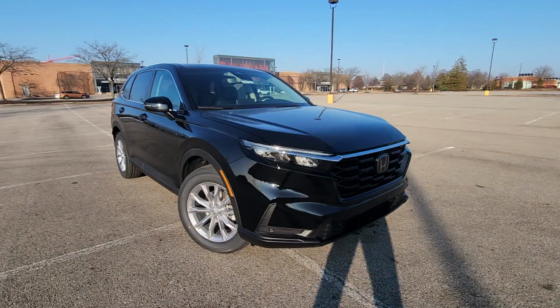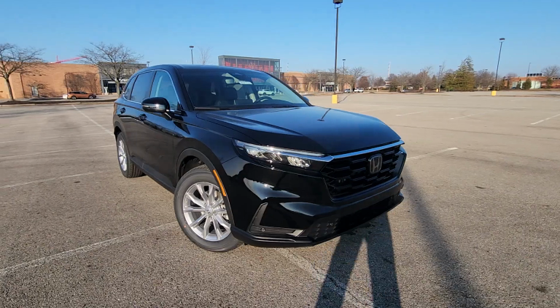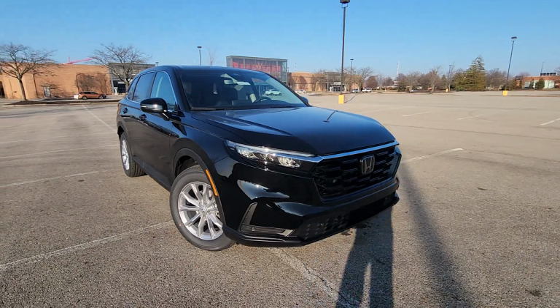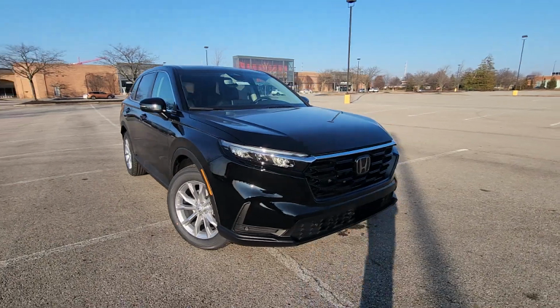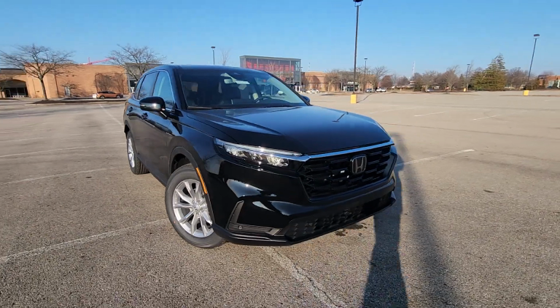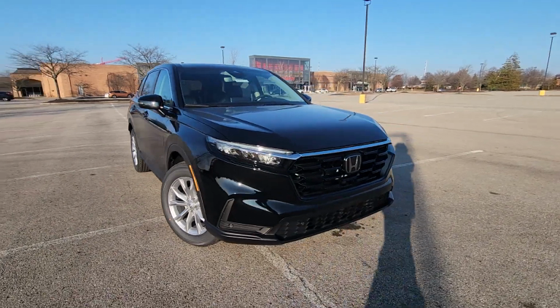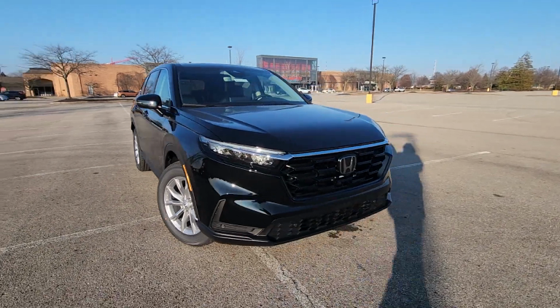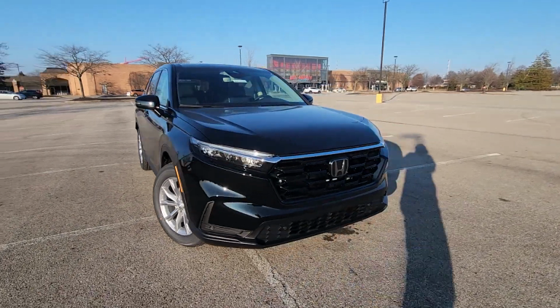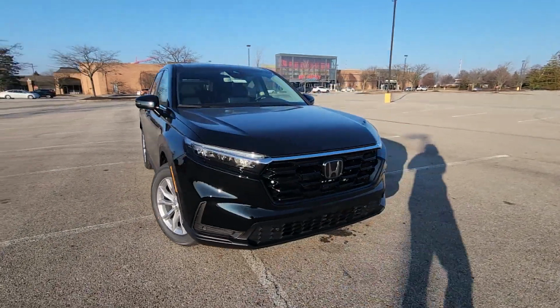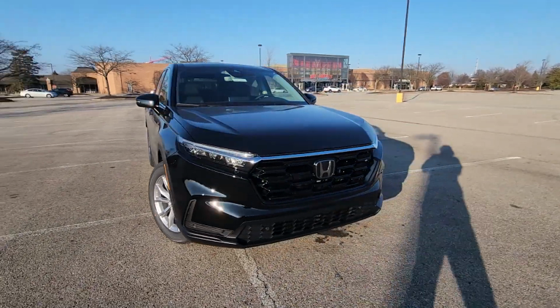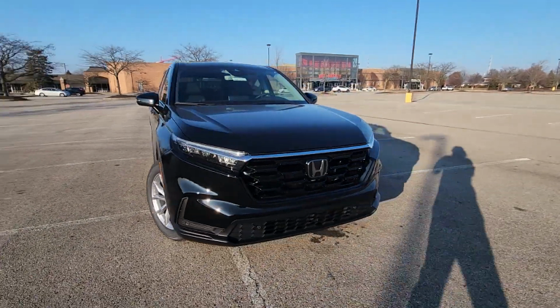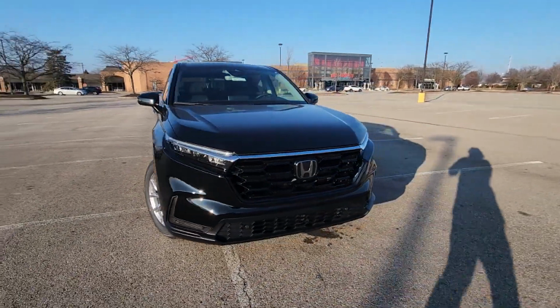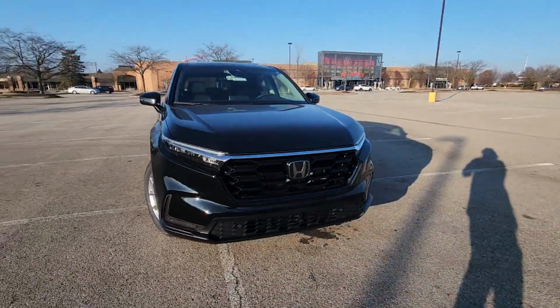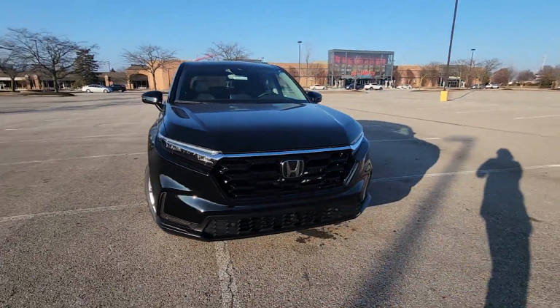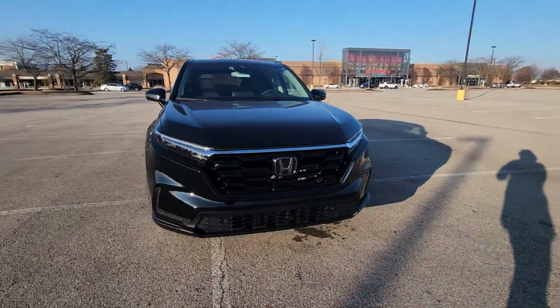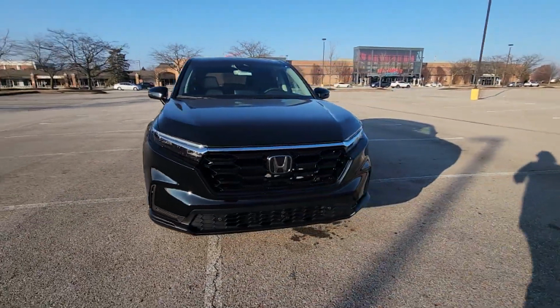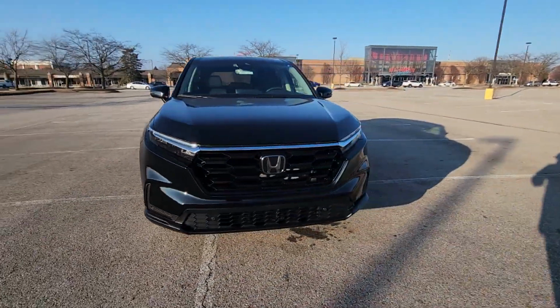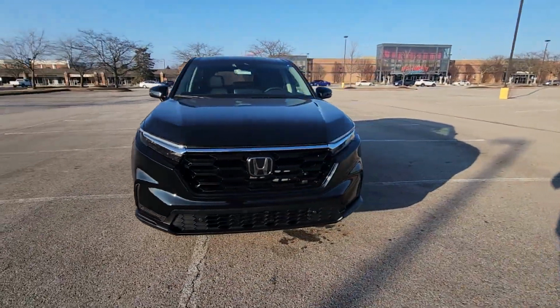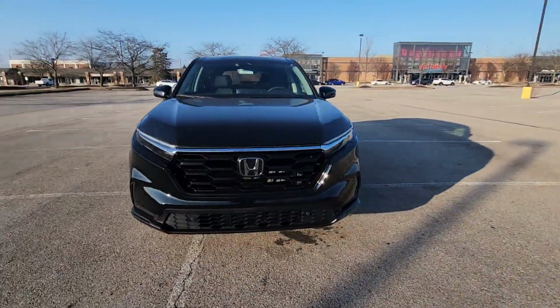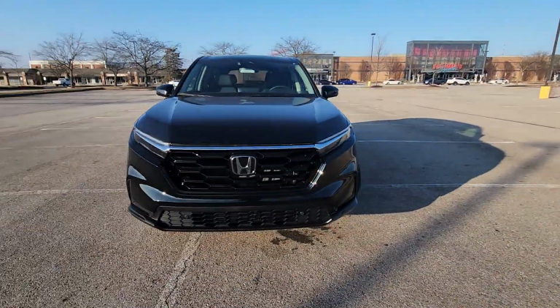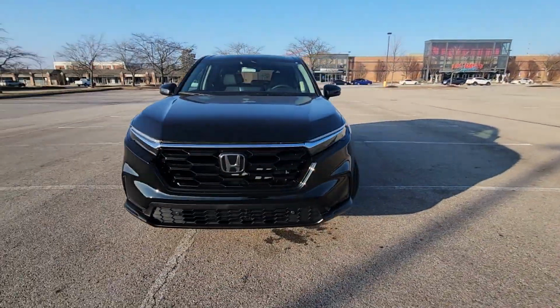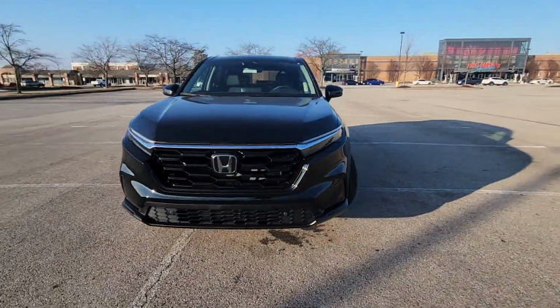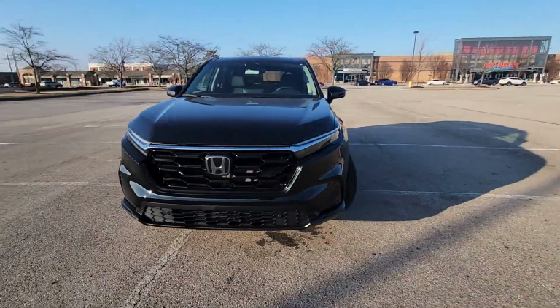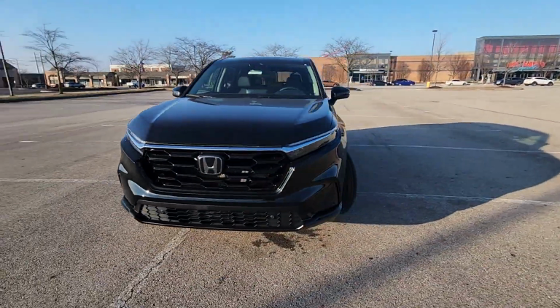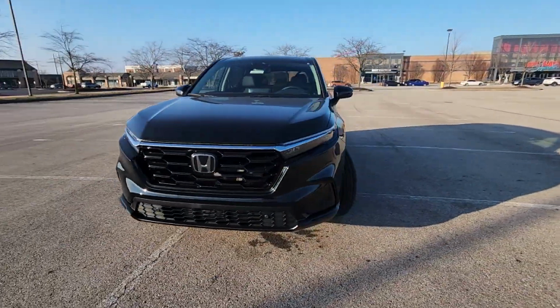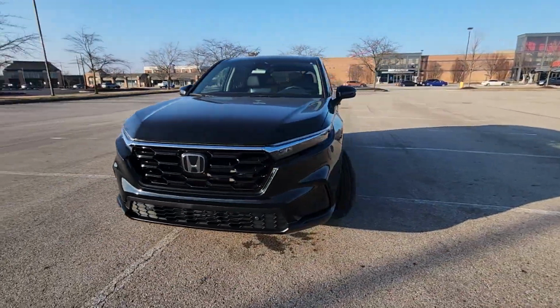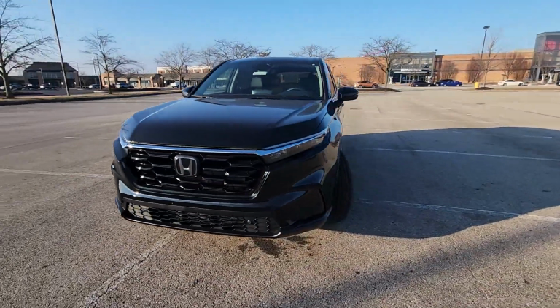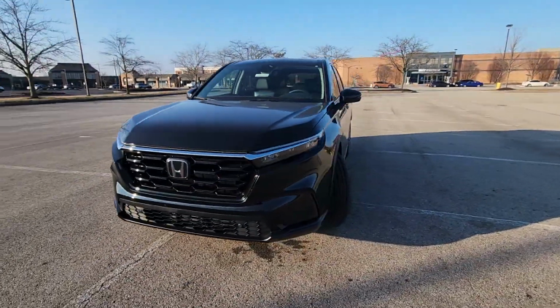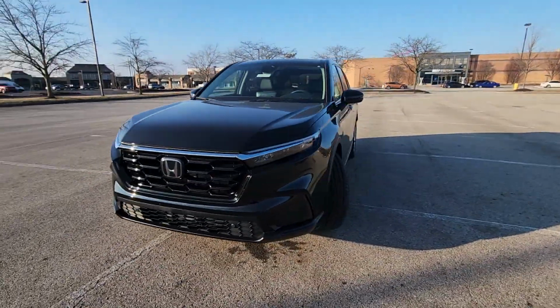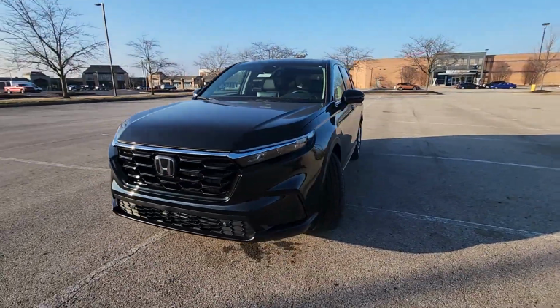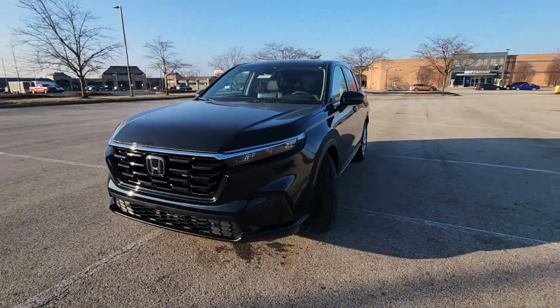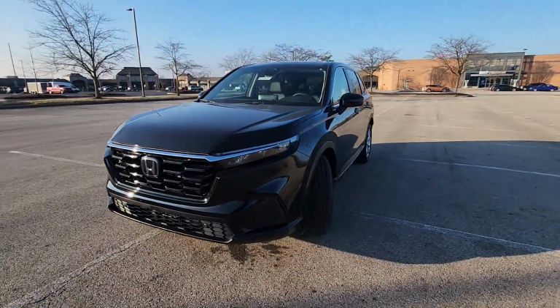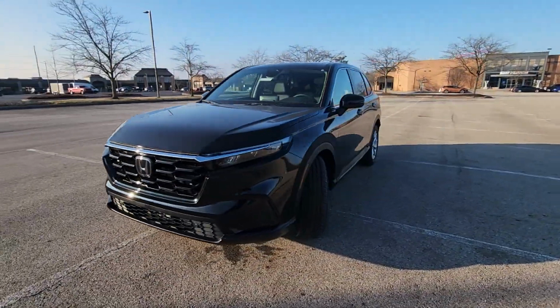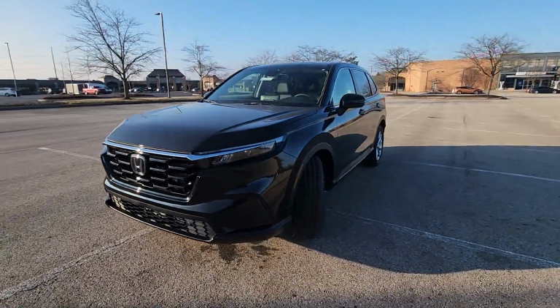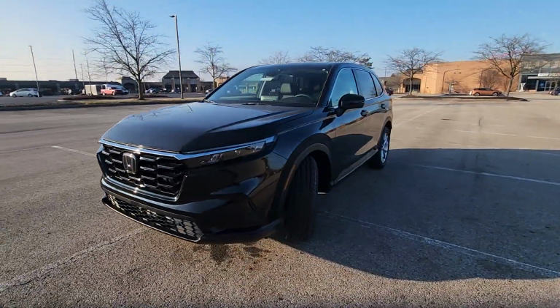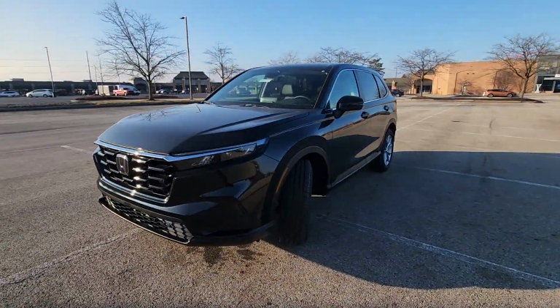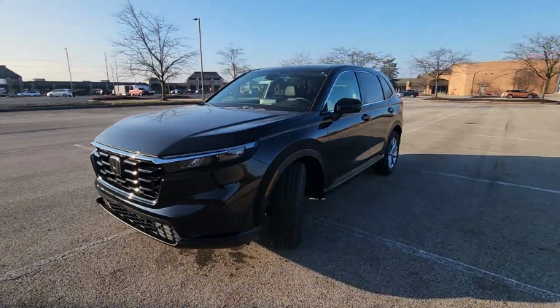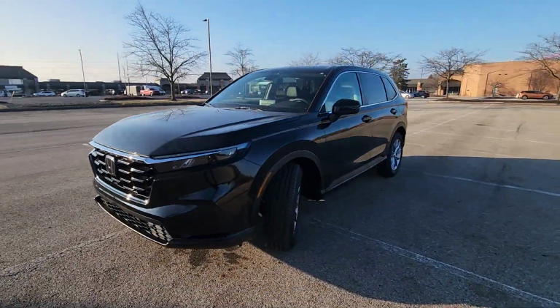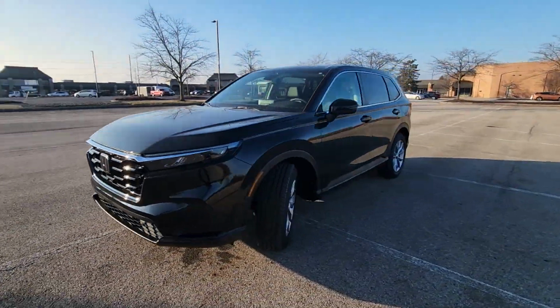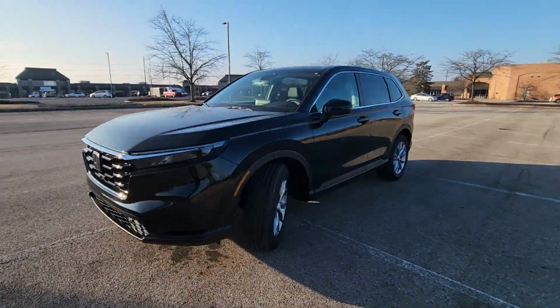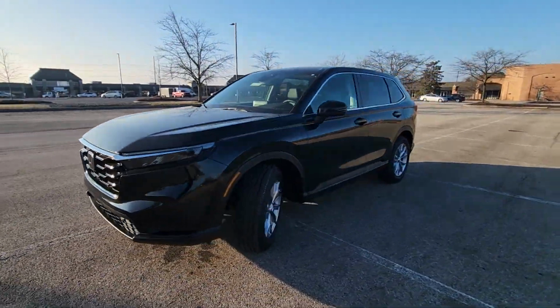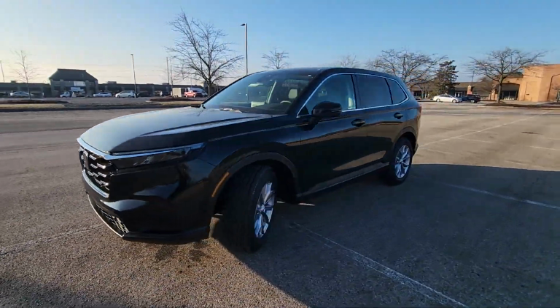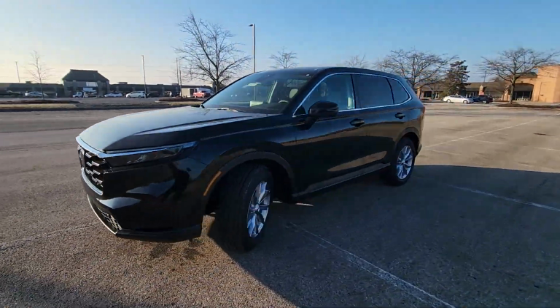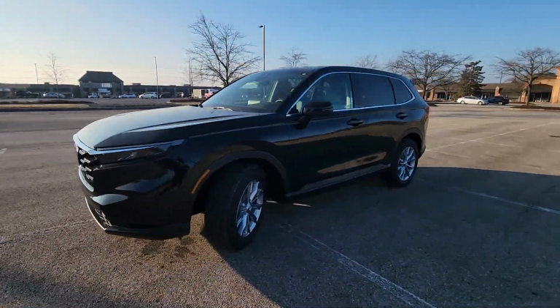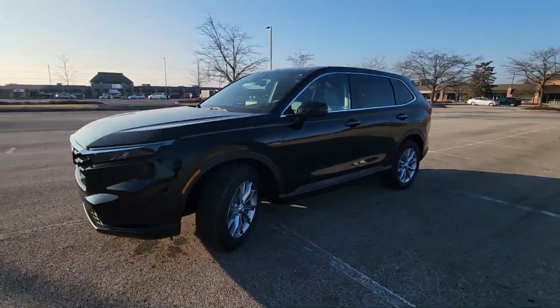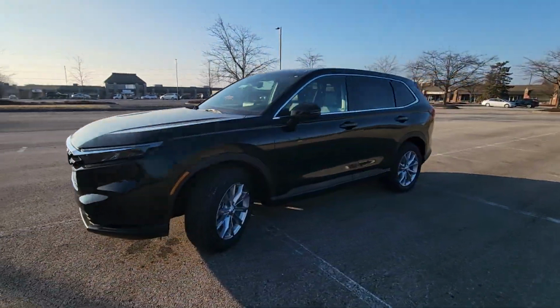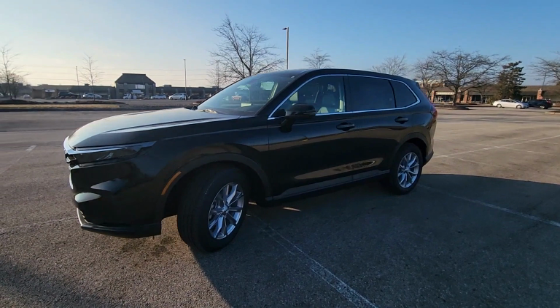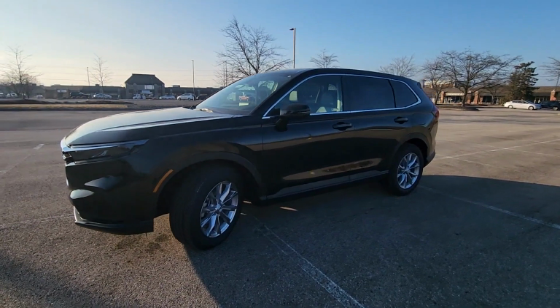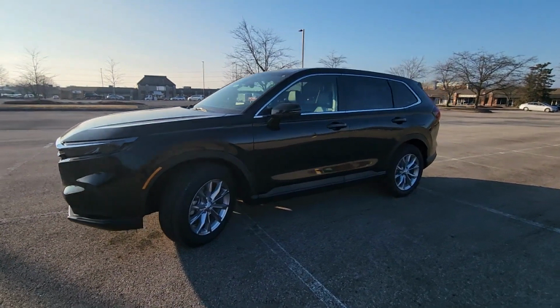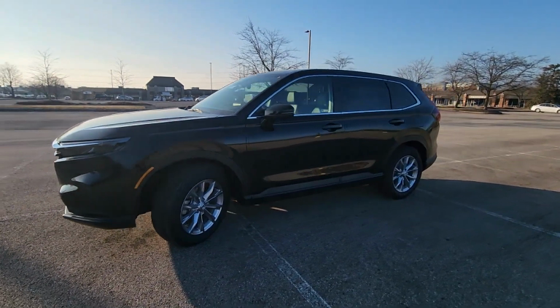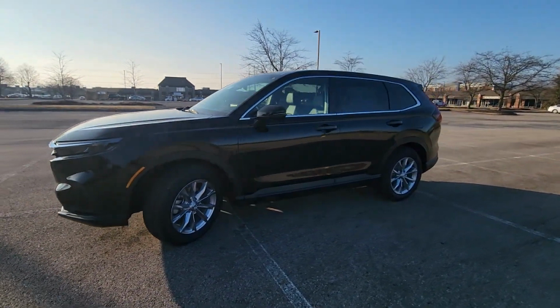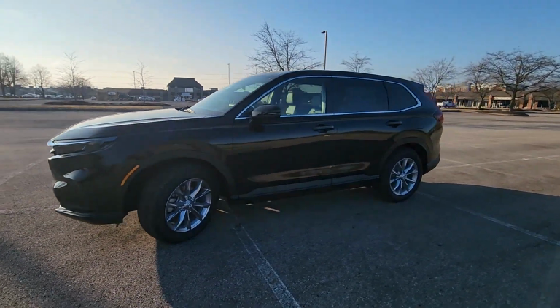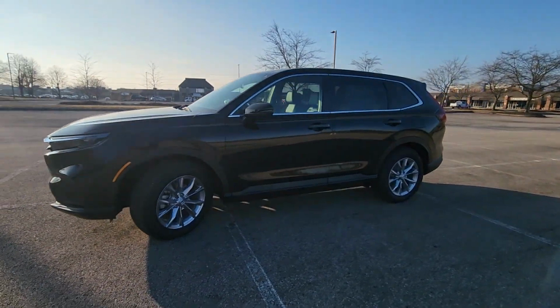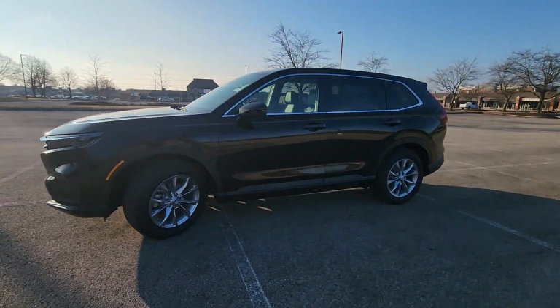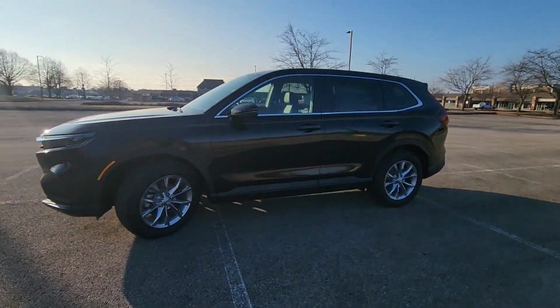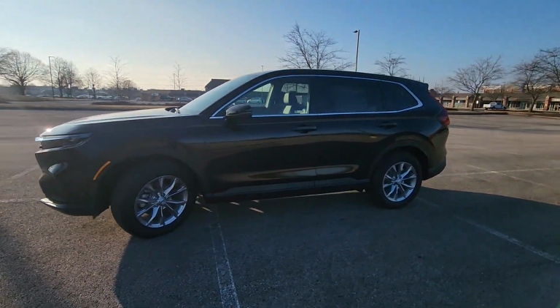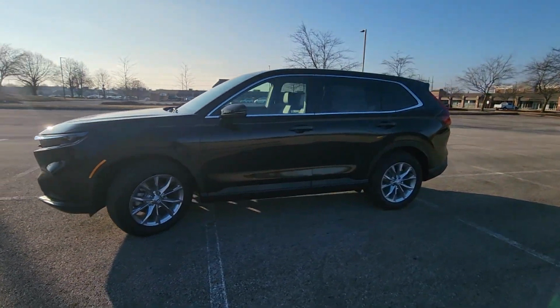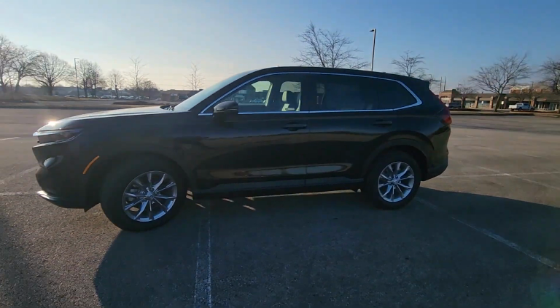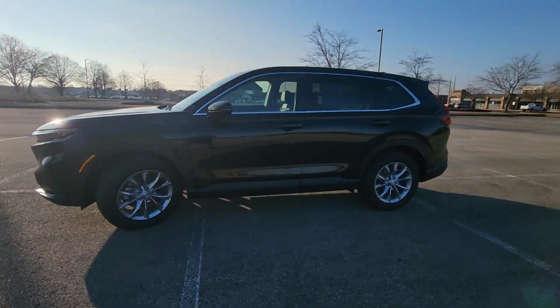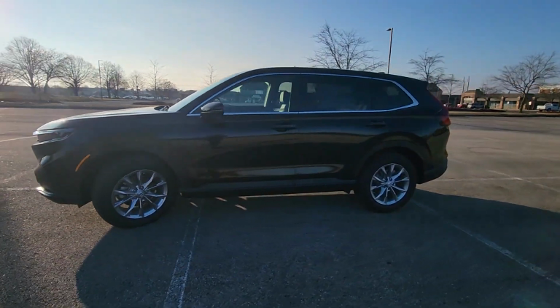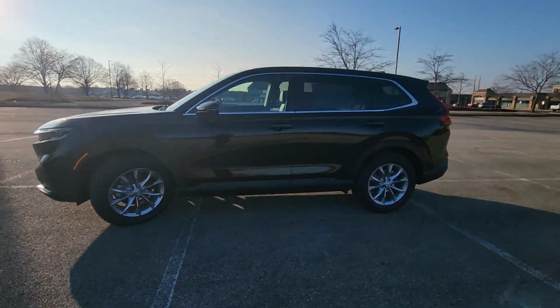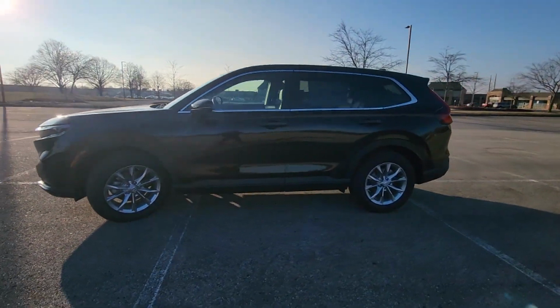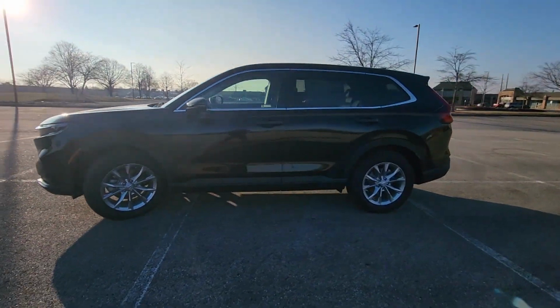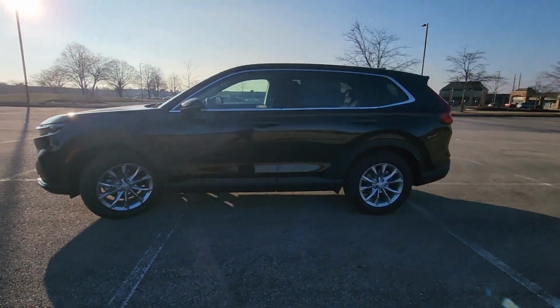2024 Honda CR-V. This SUV offers space as well as power and performance.